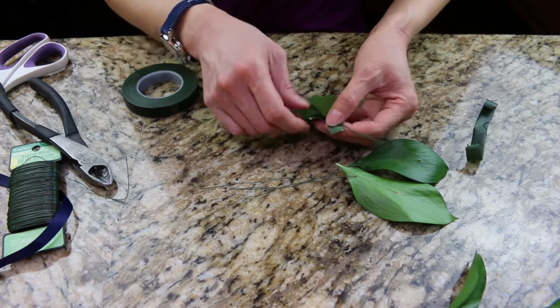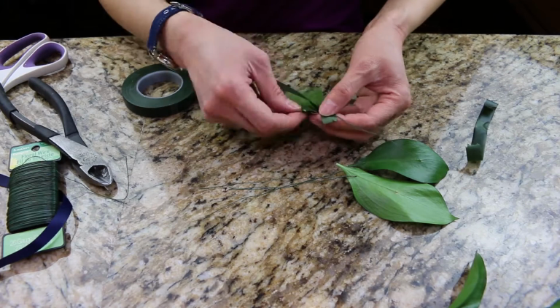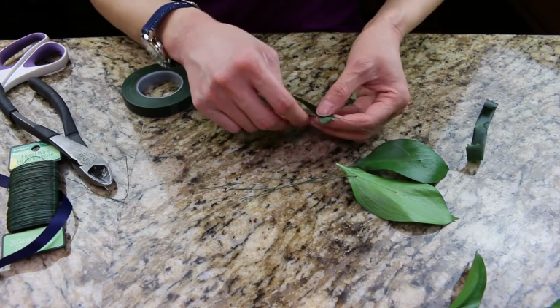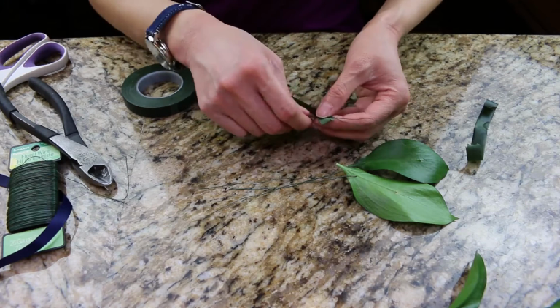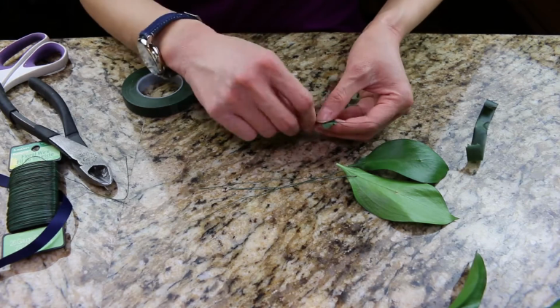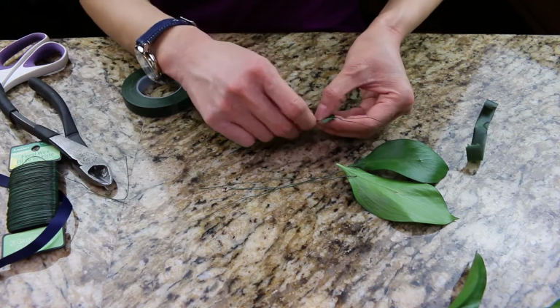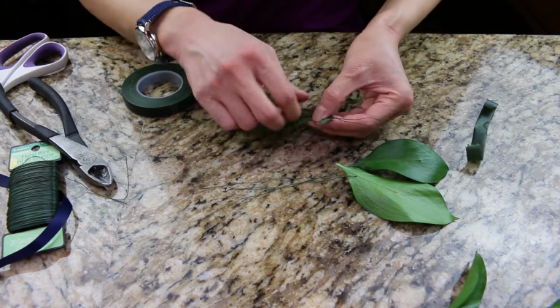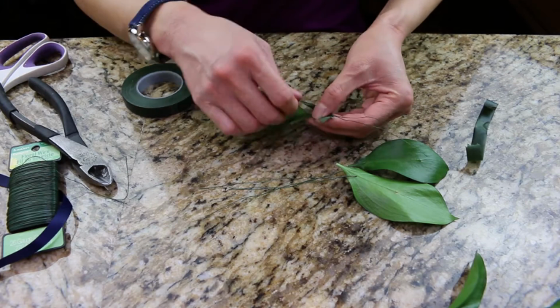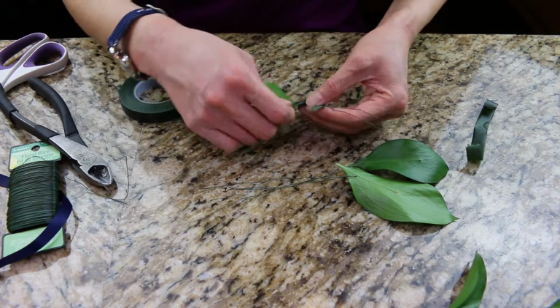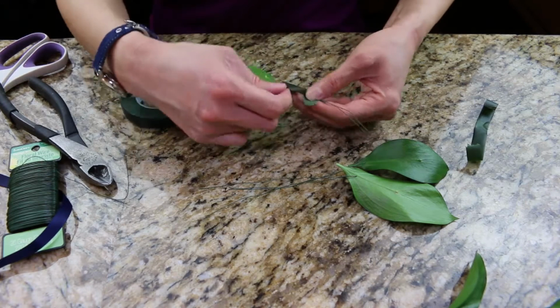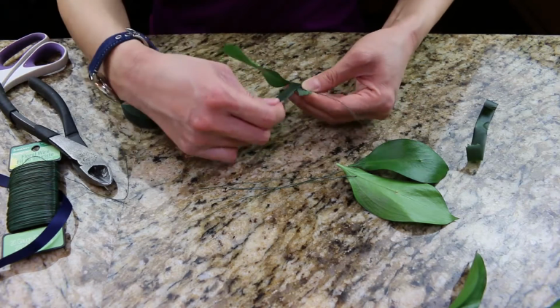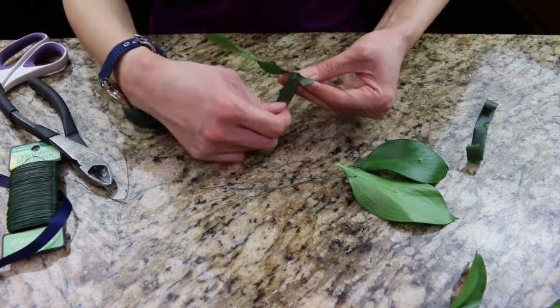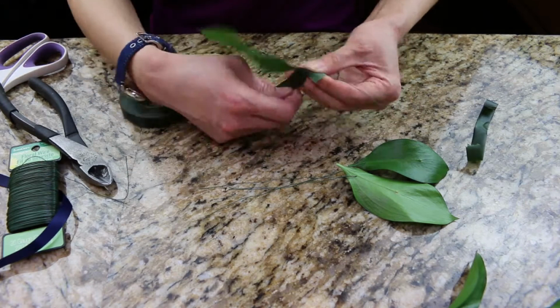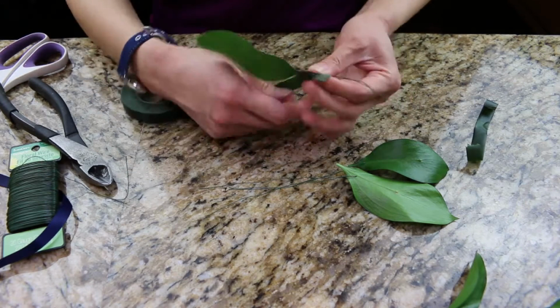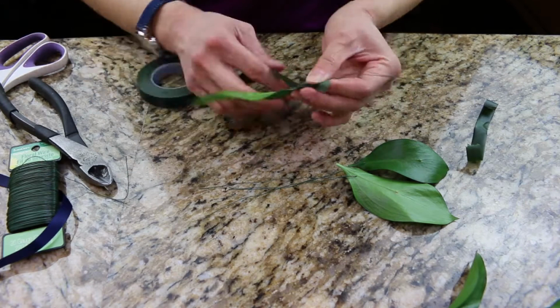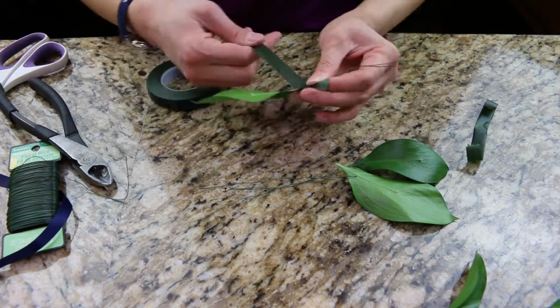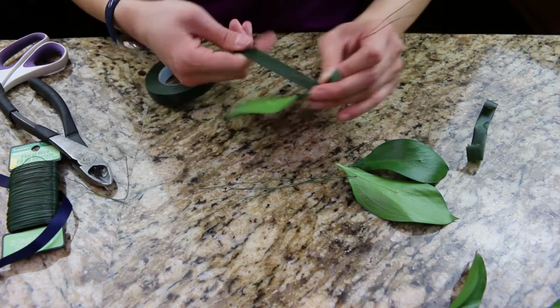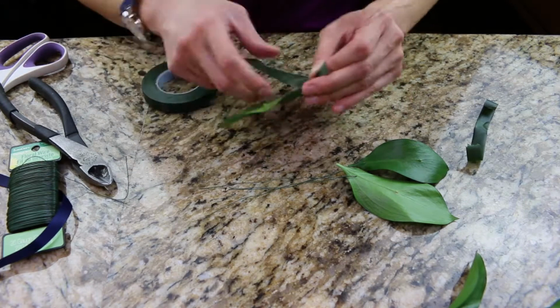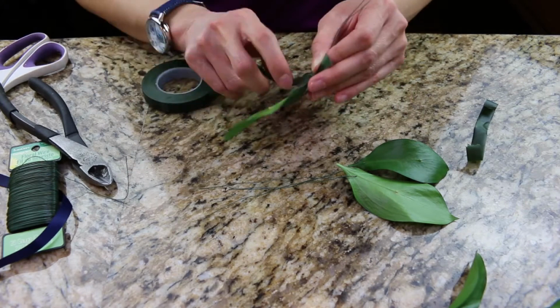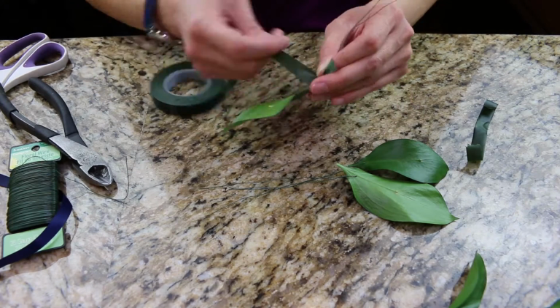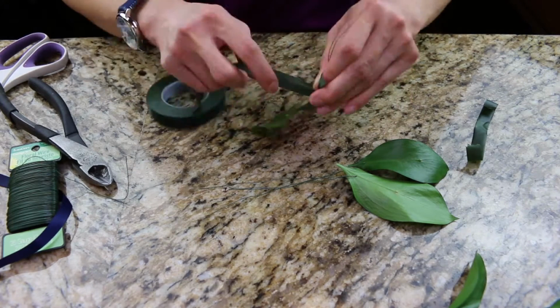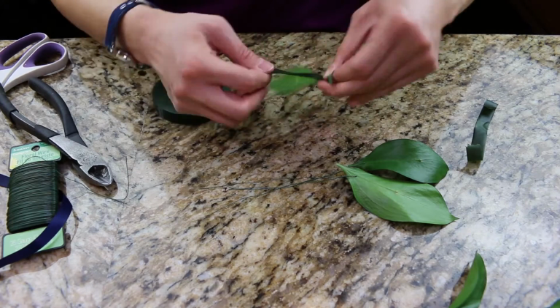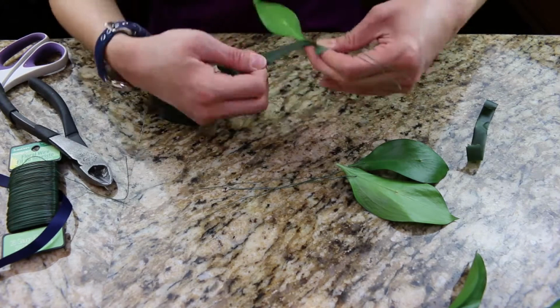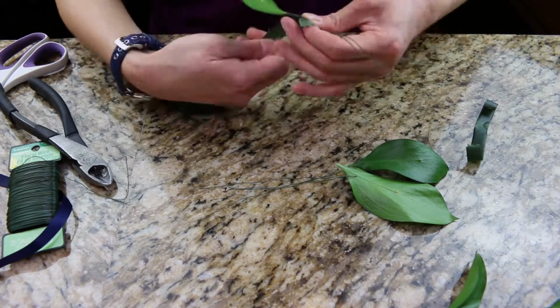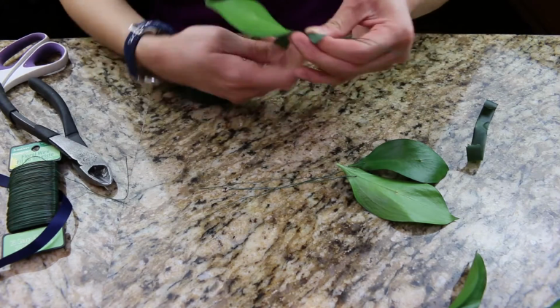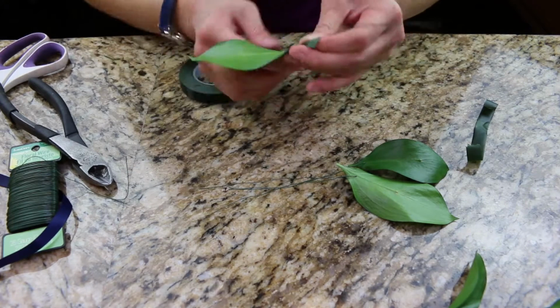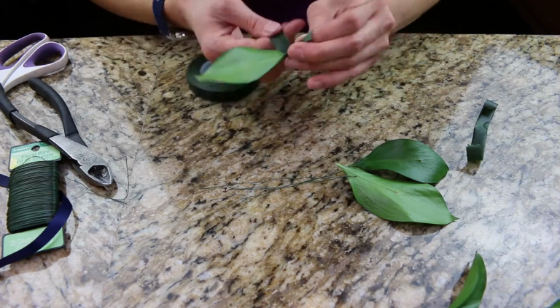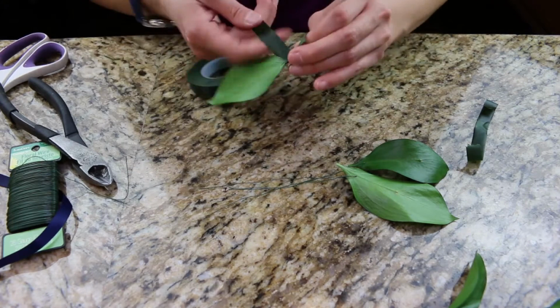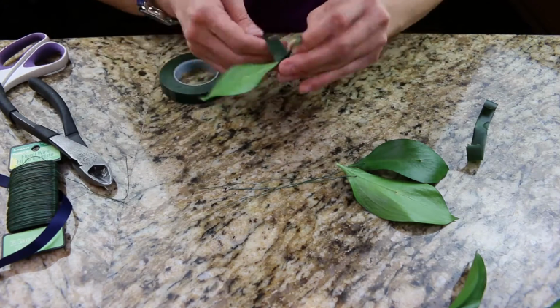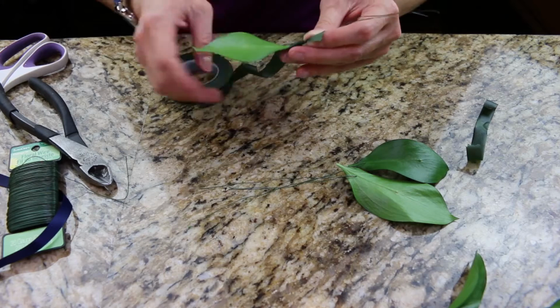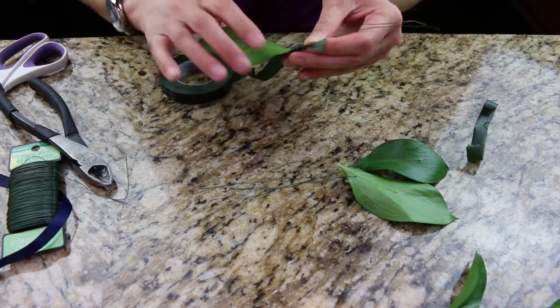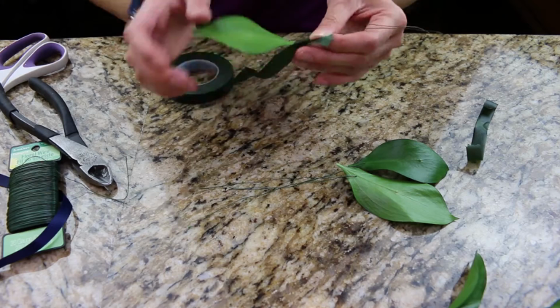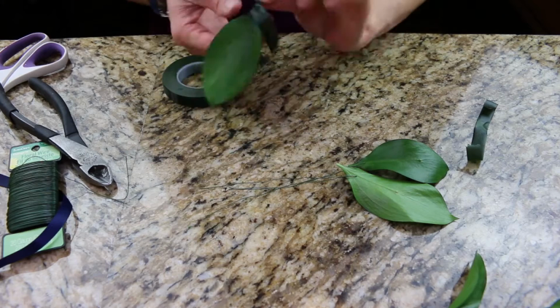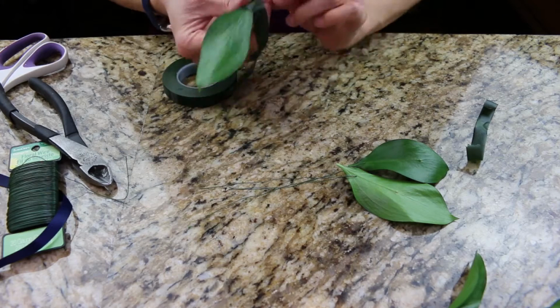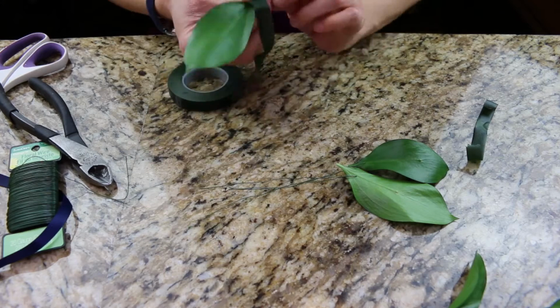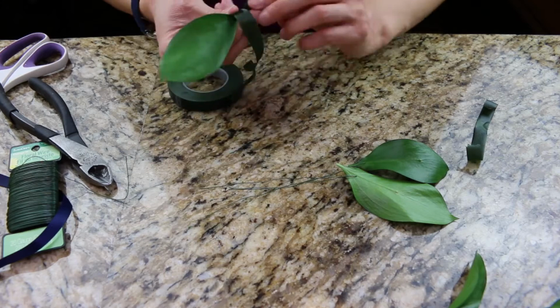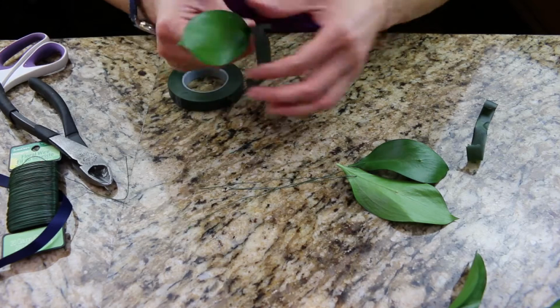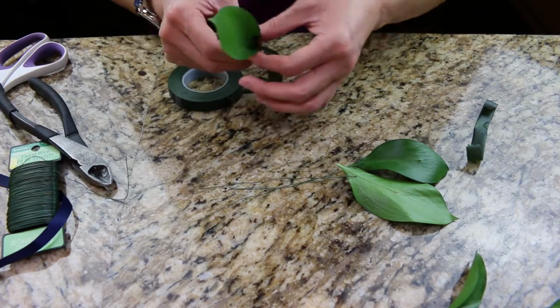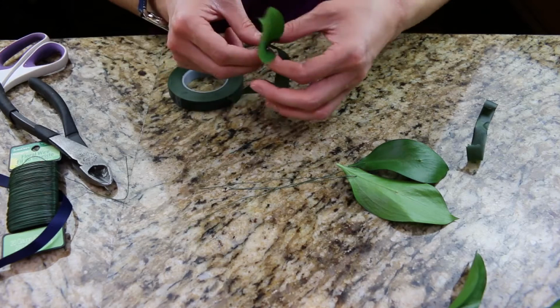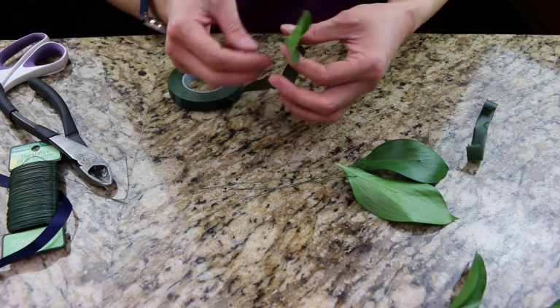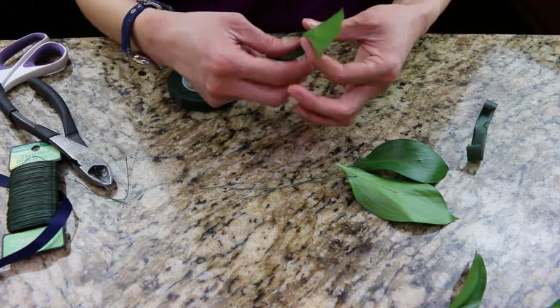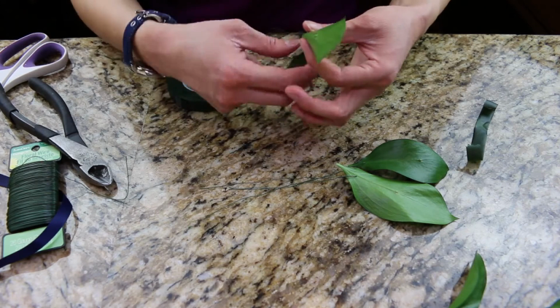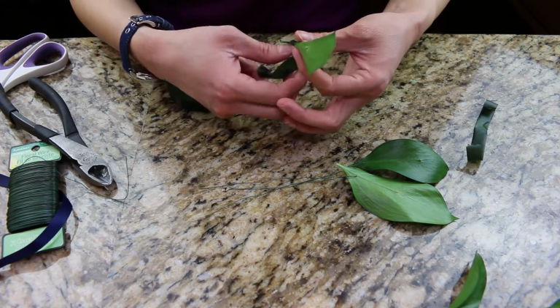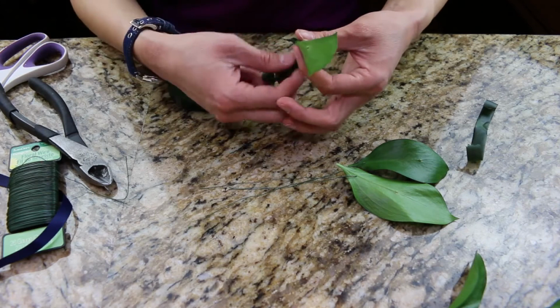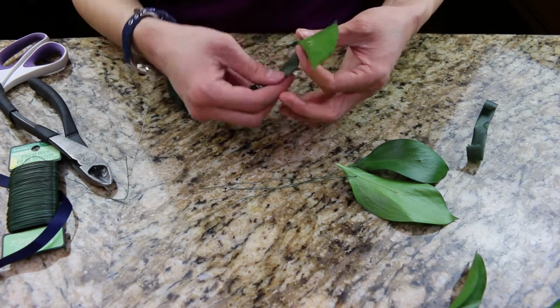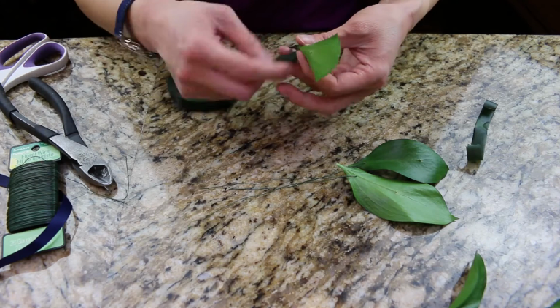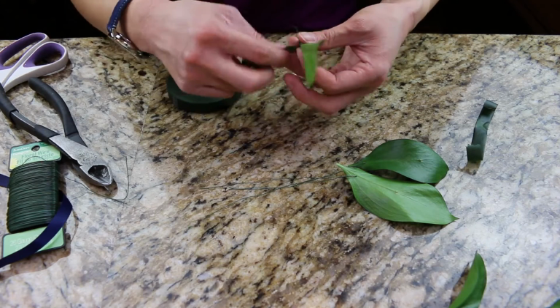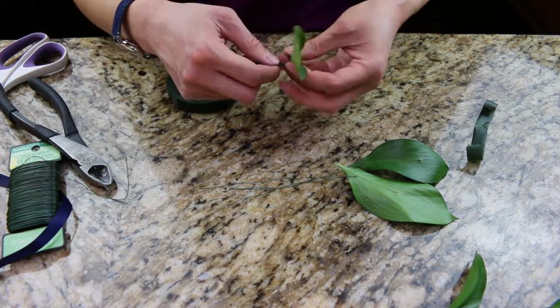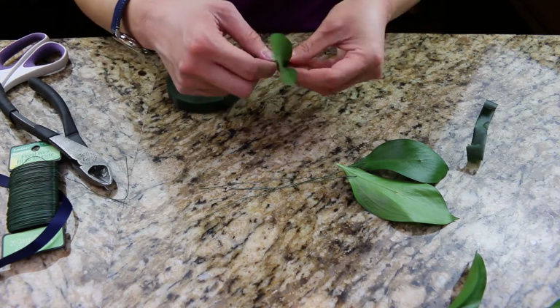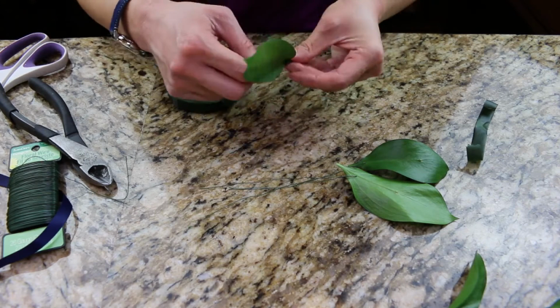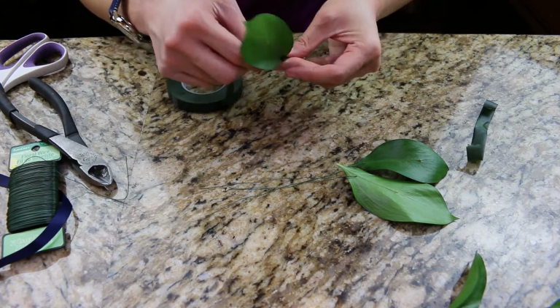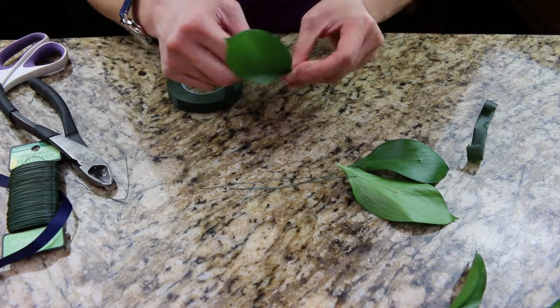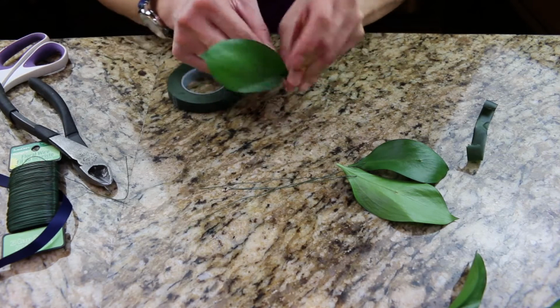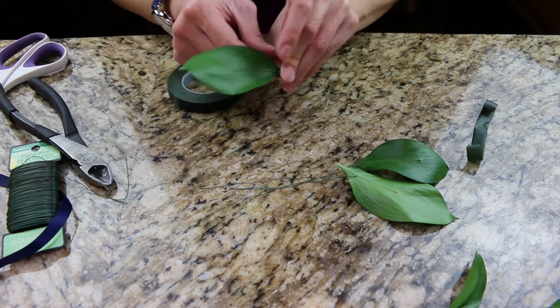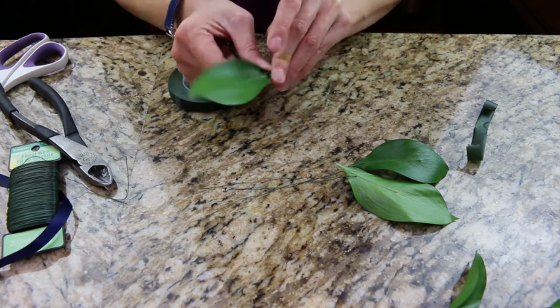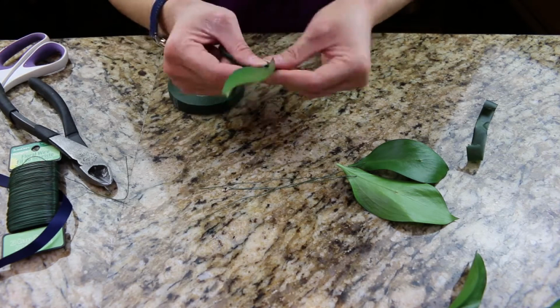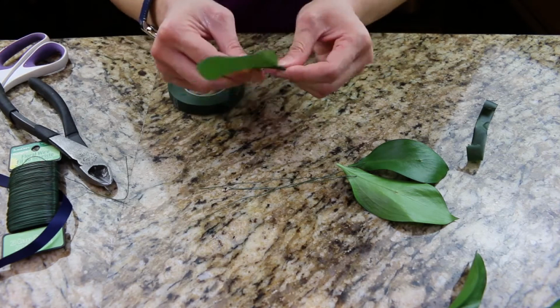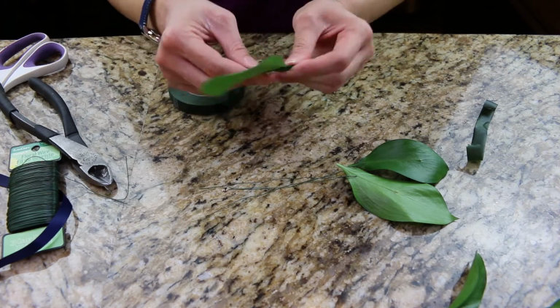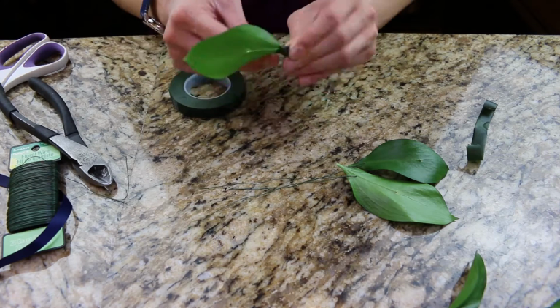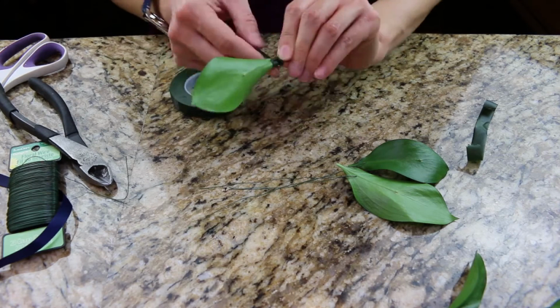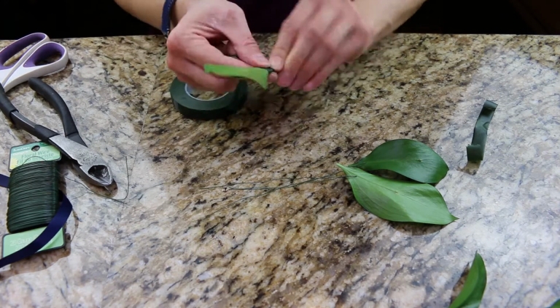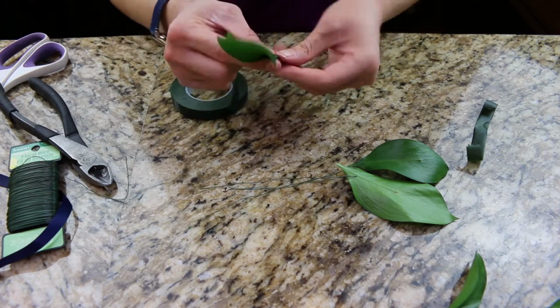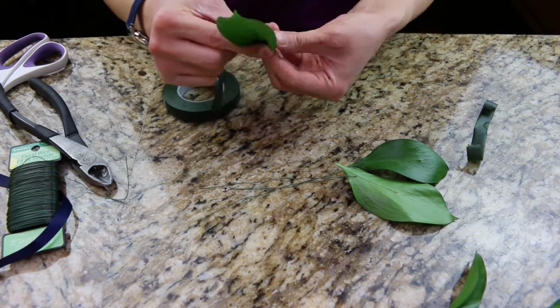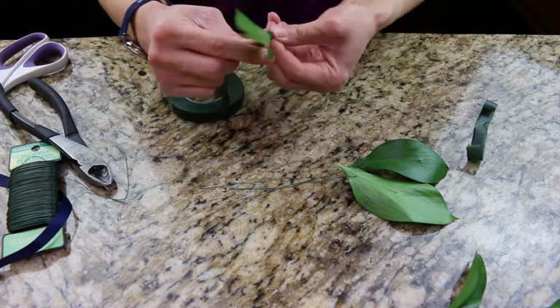As I'm wrapping, I'm making sure the leaves are folded towards the front. Make sure the floral tape covers the wire.